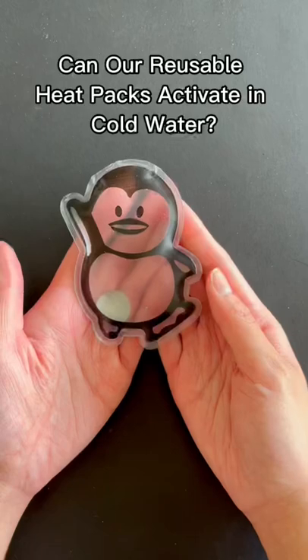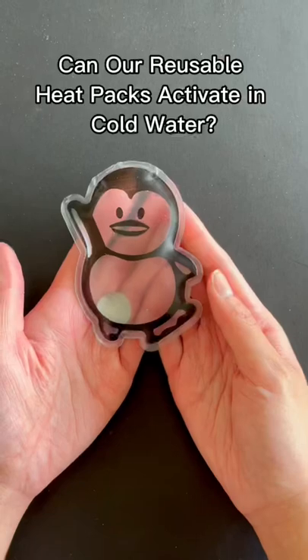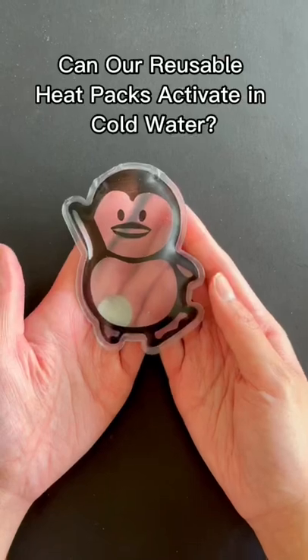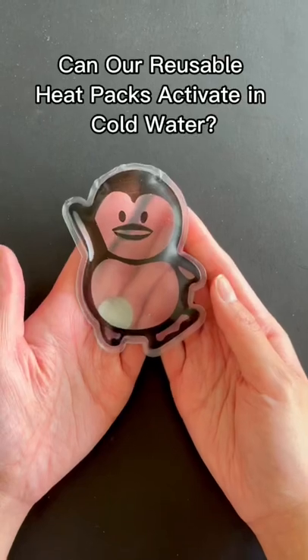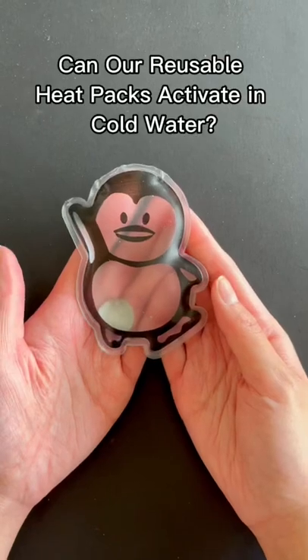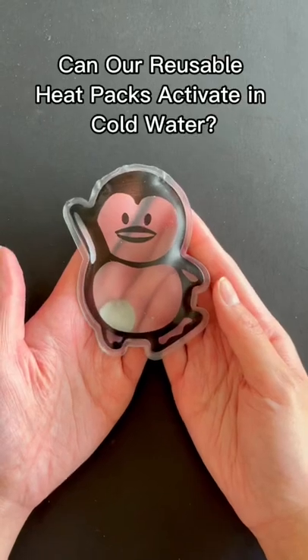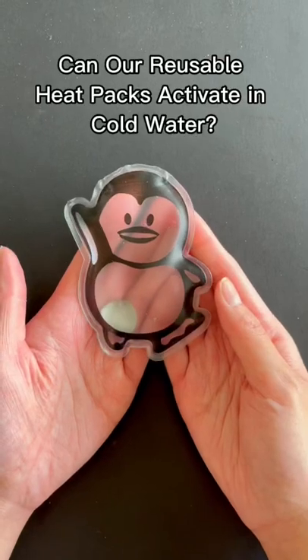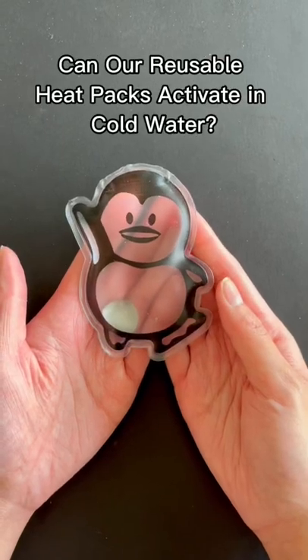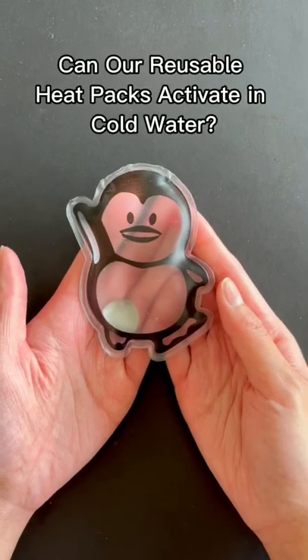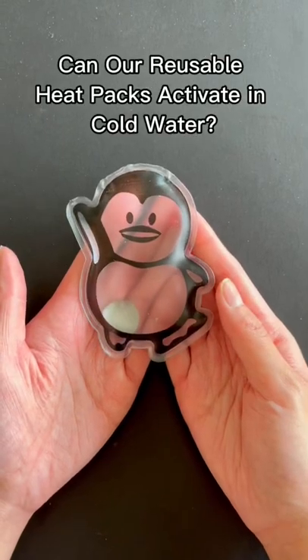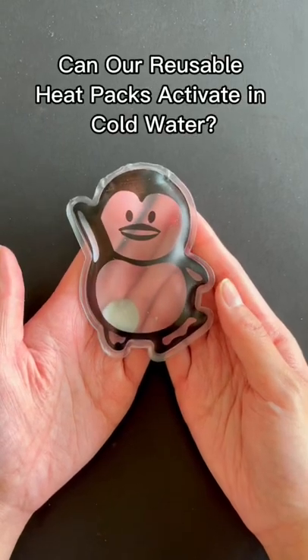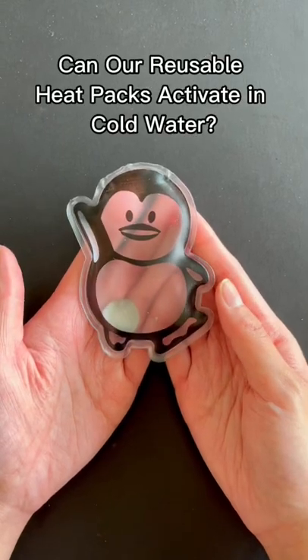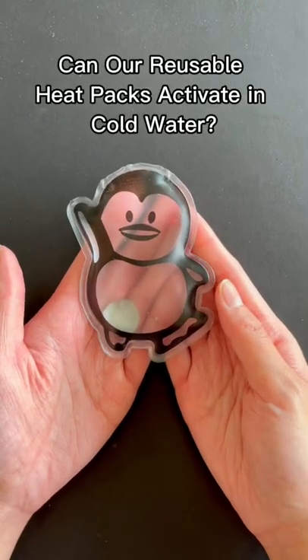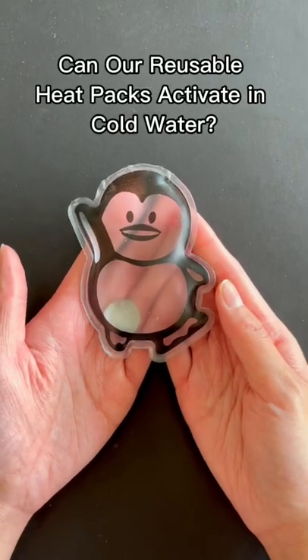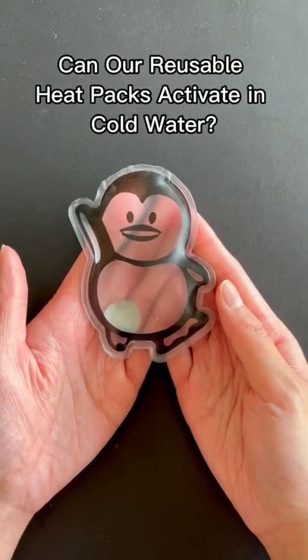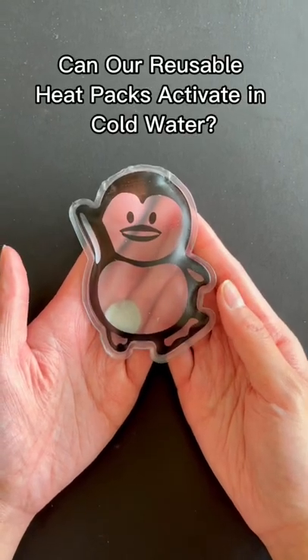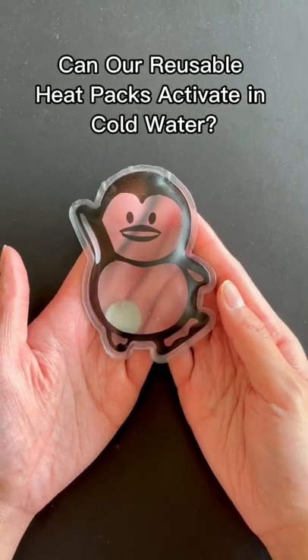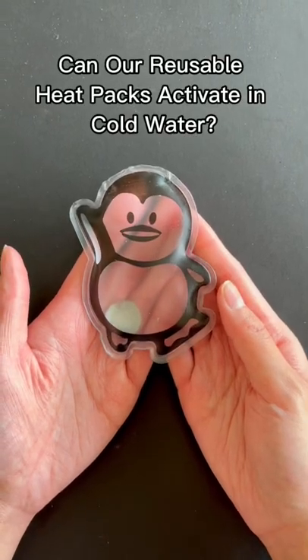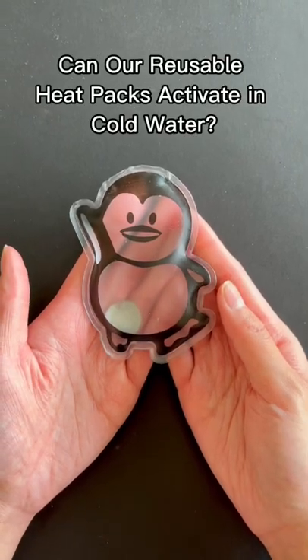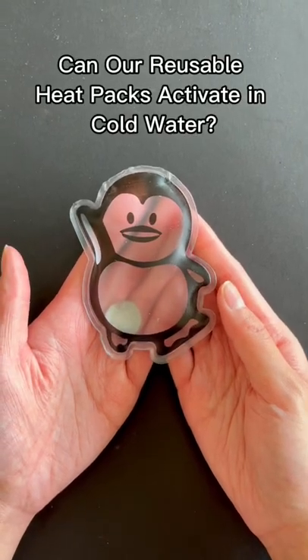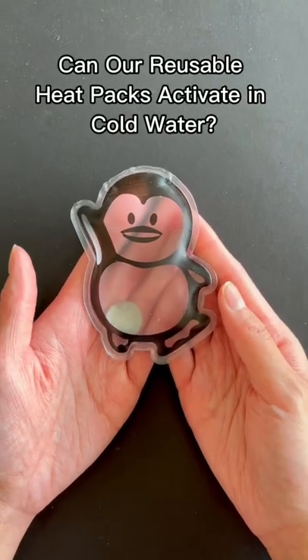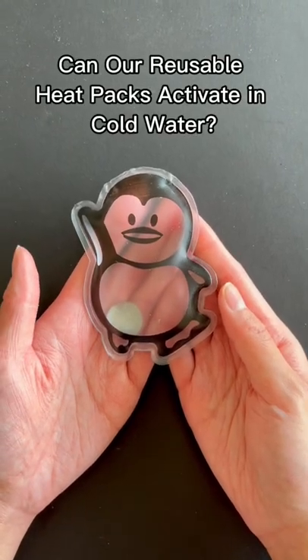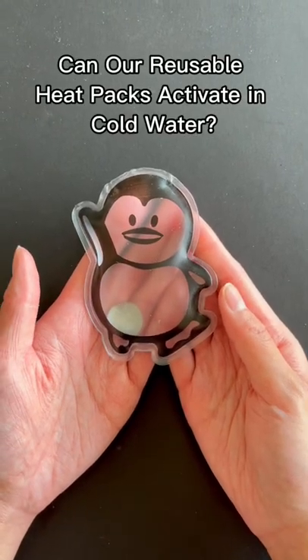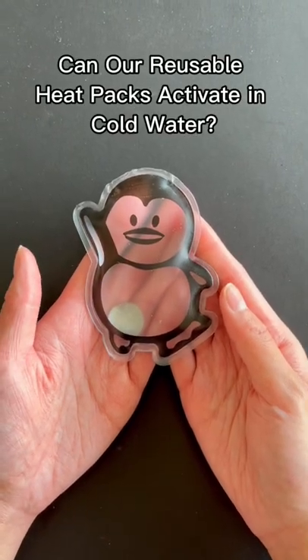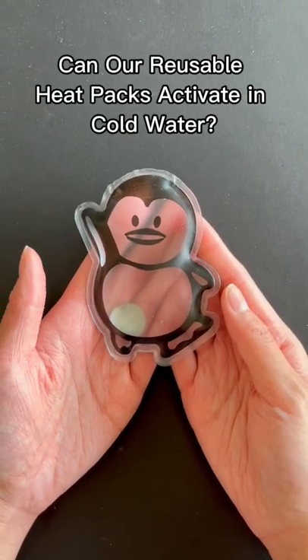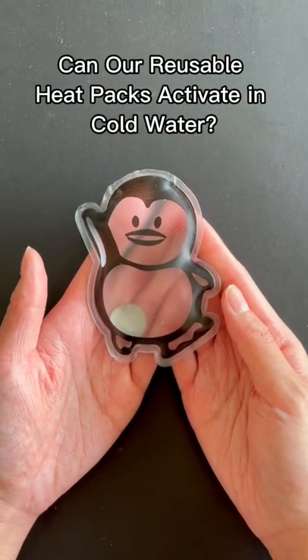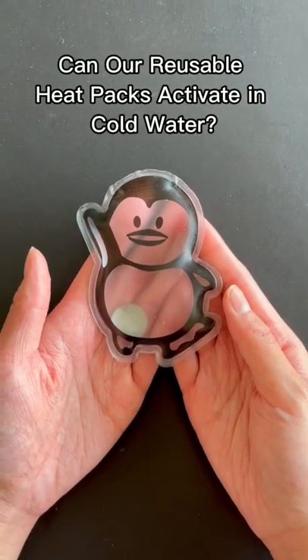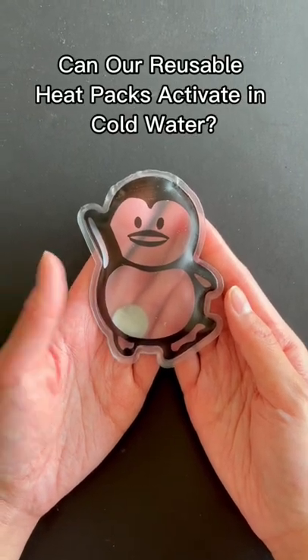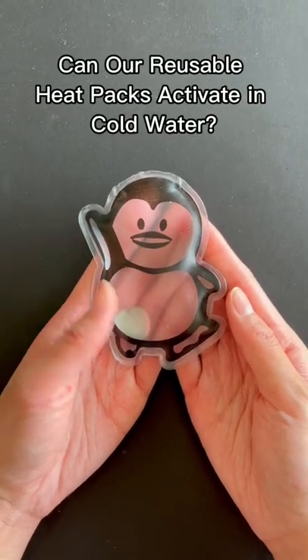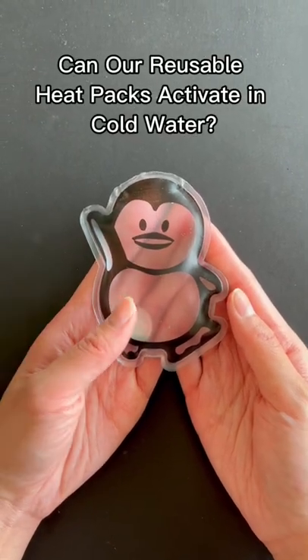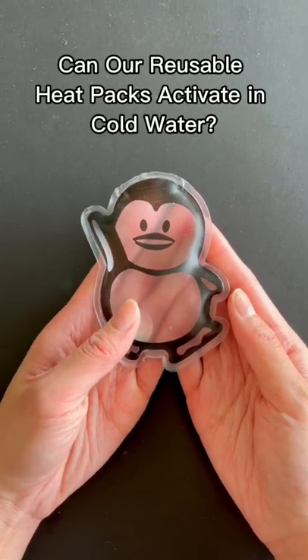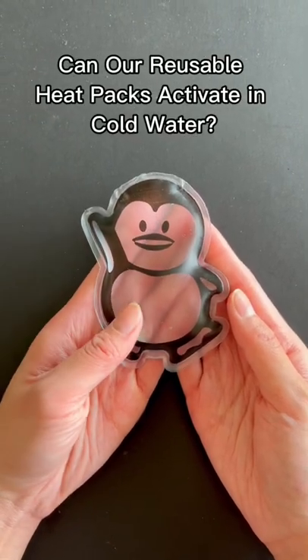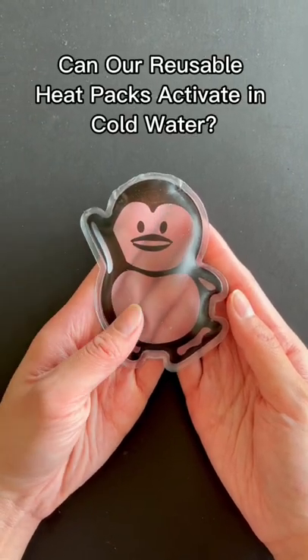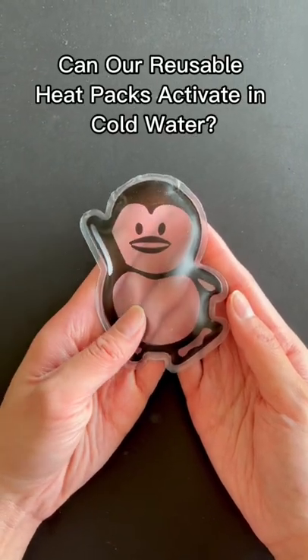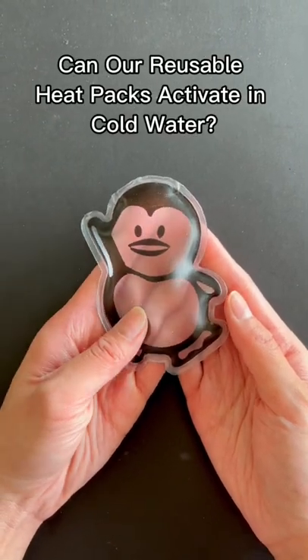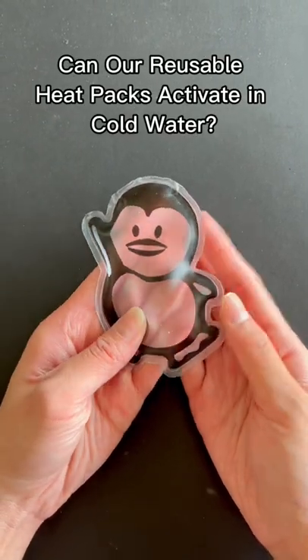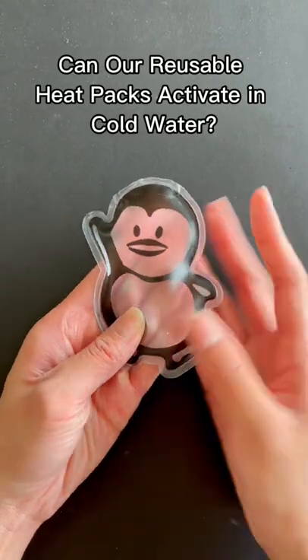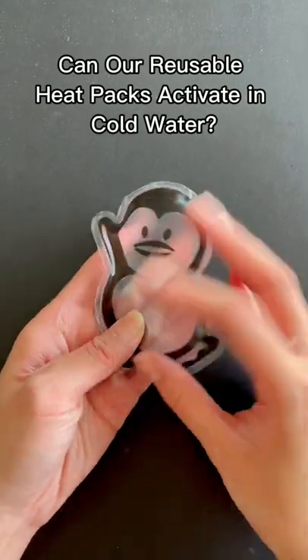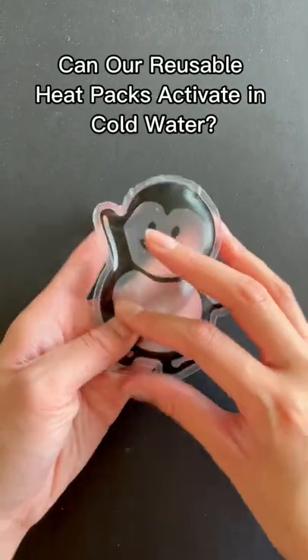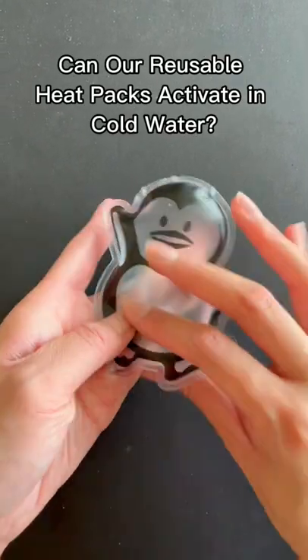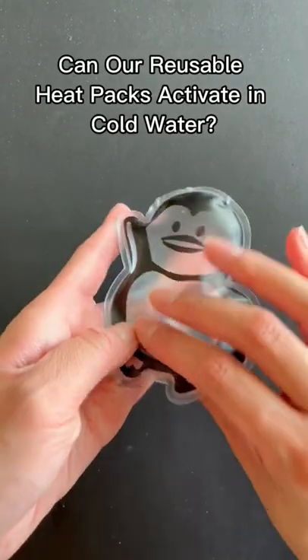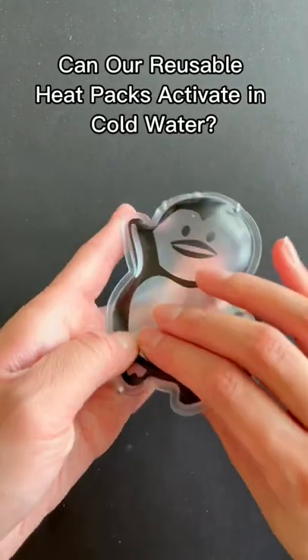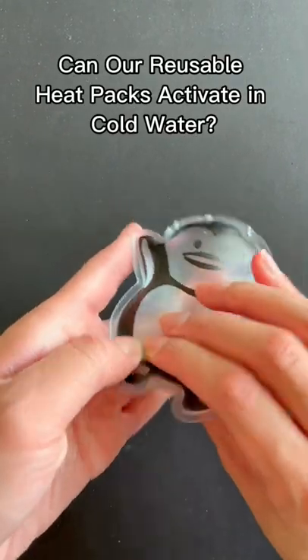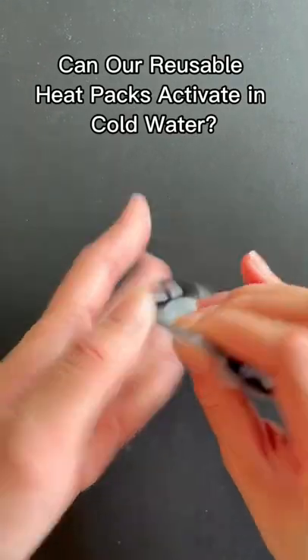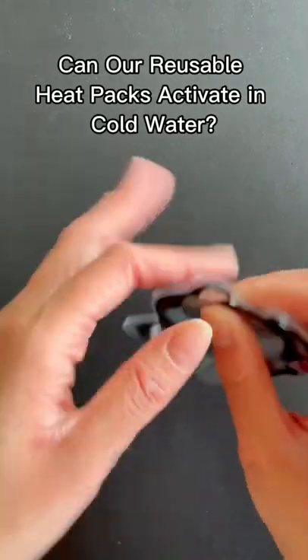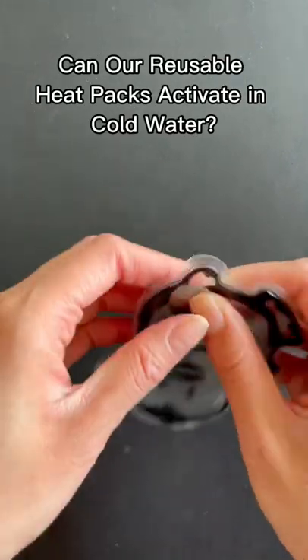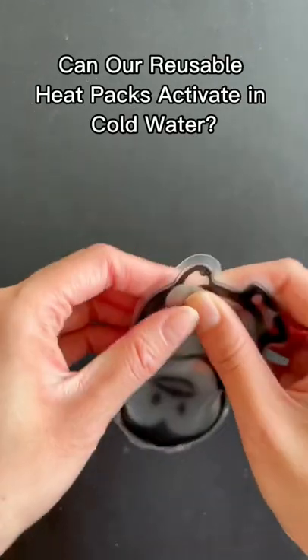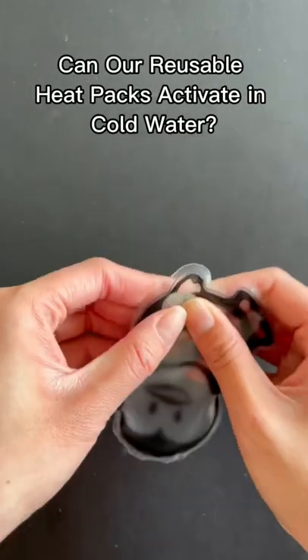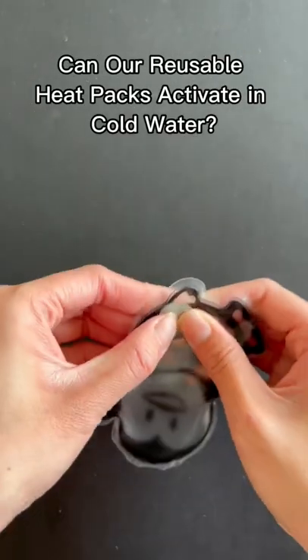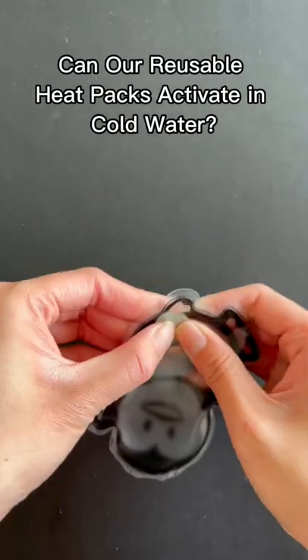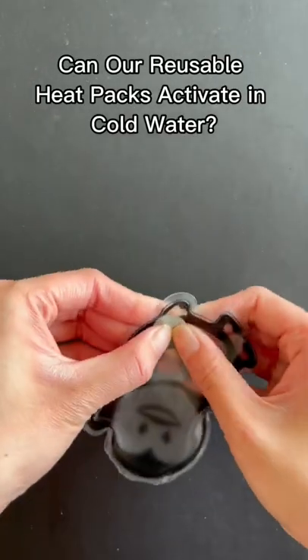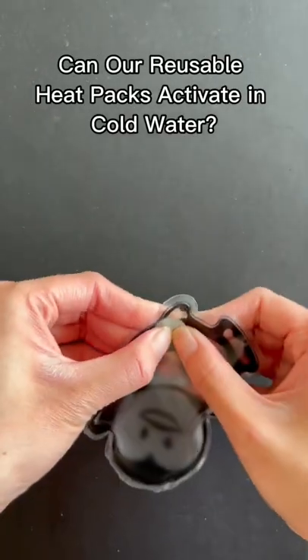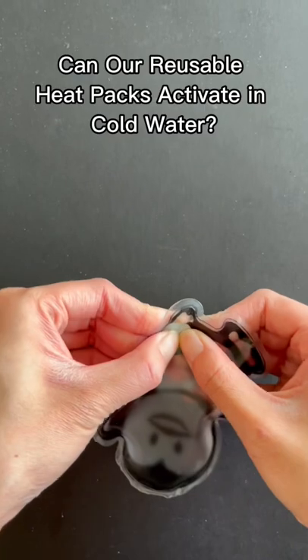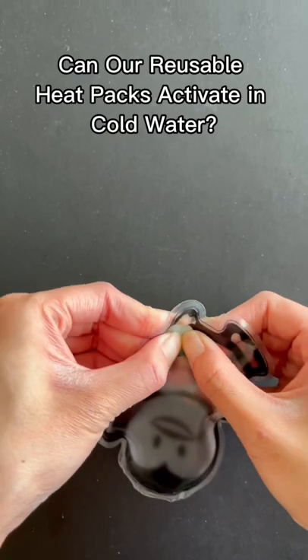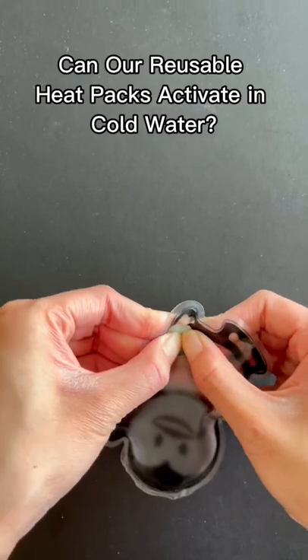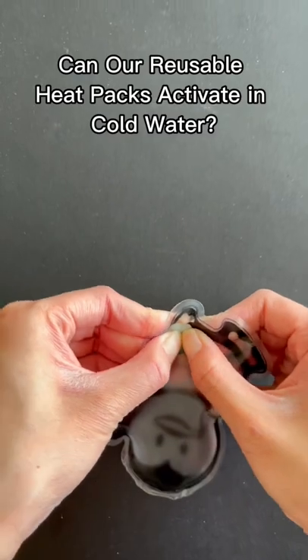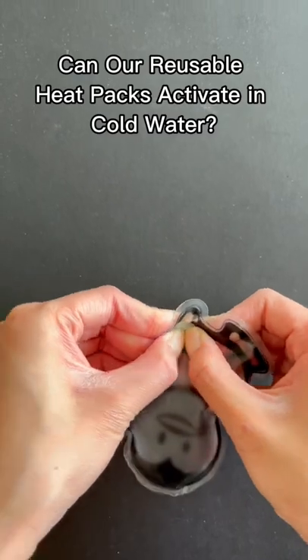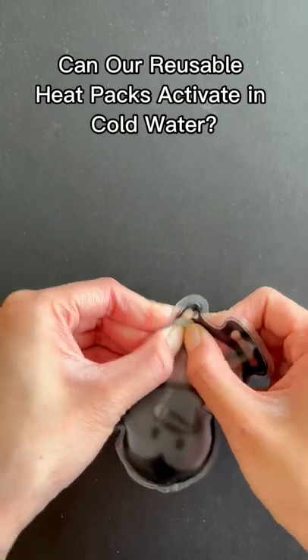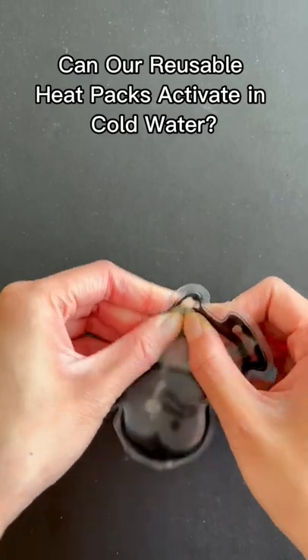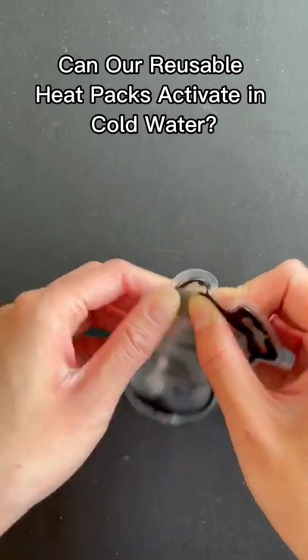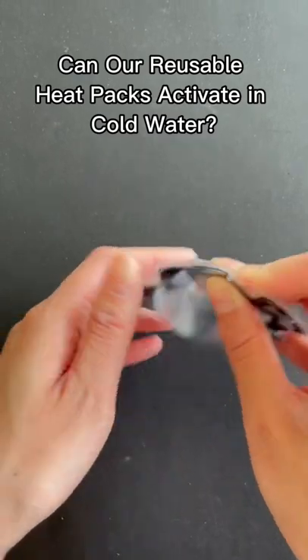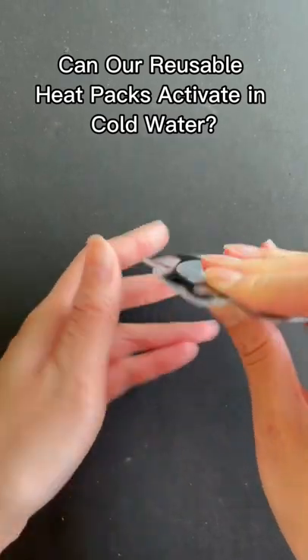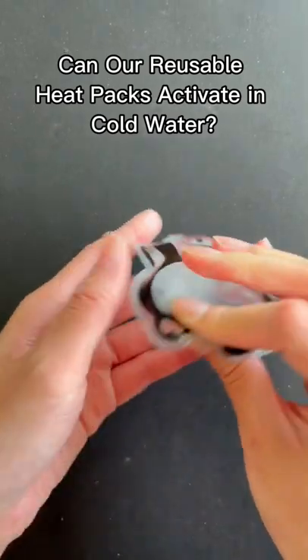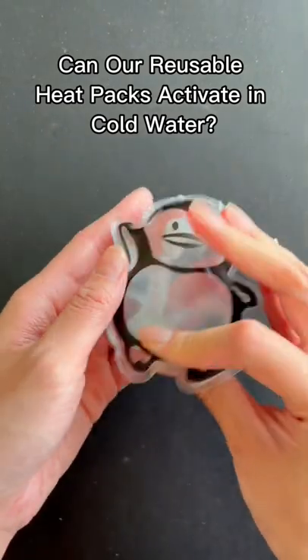This is our portable and reusable heat pack that heats up to 53 degrees Celsius and lasts up to an hour.